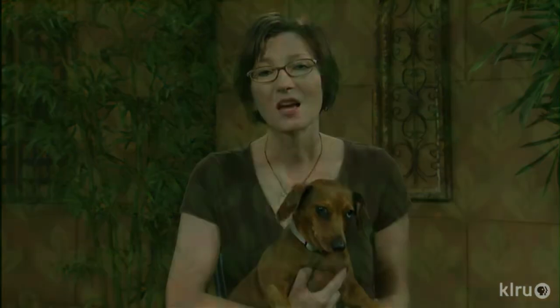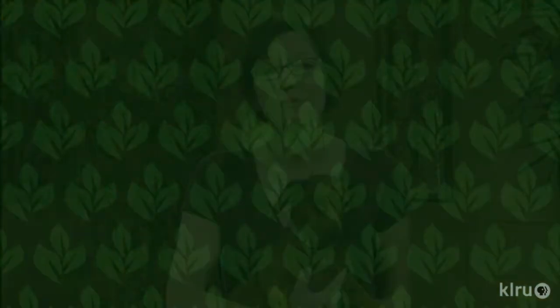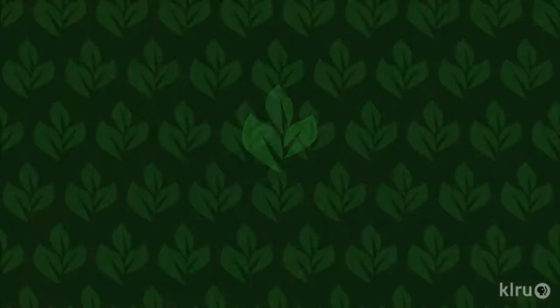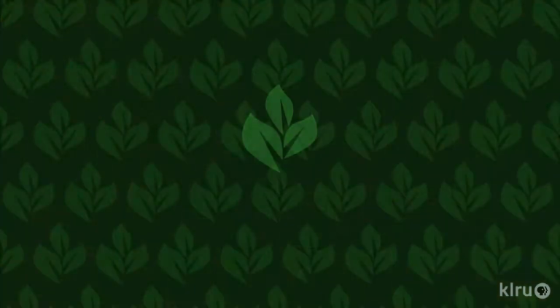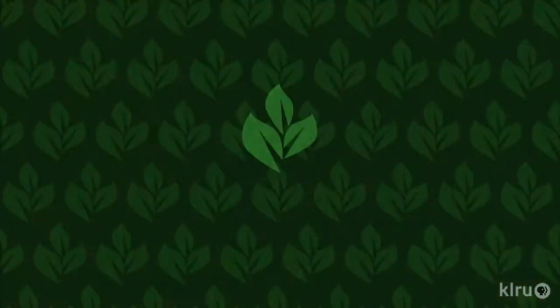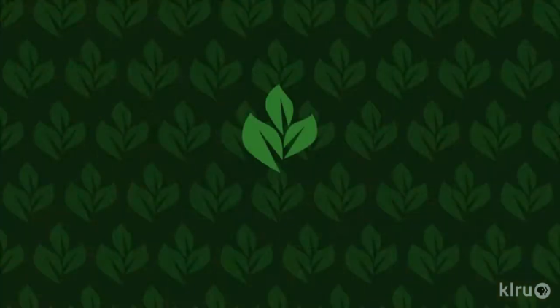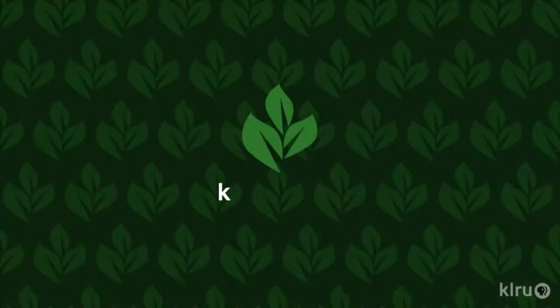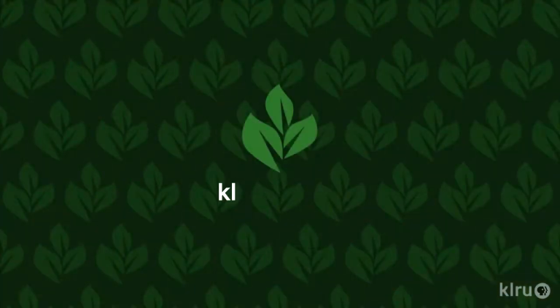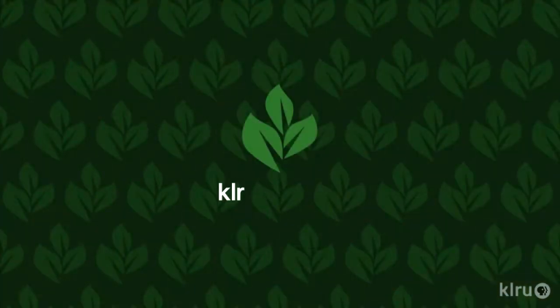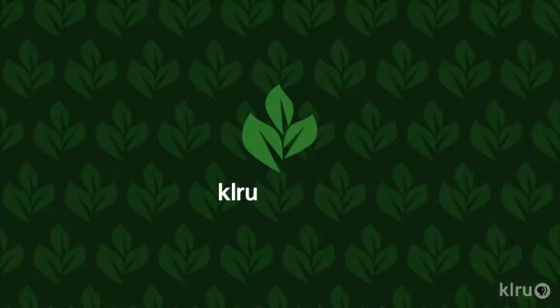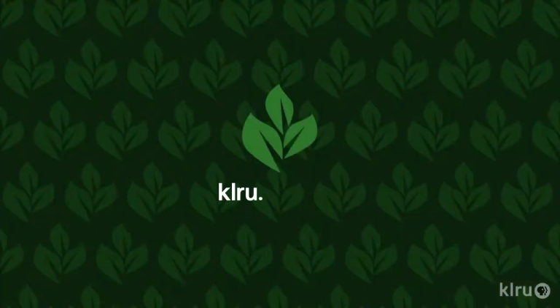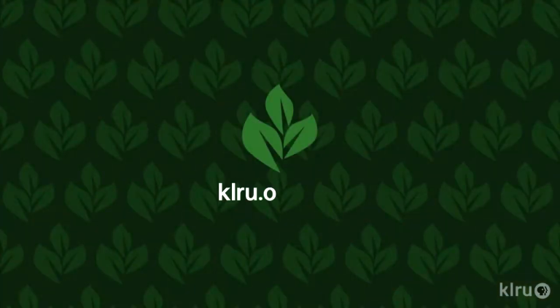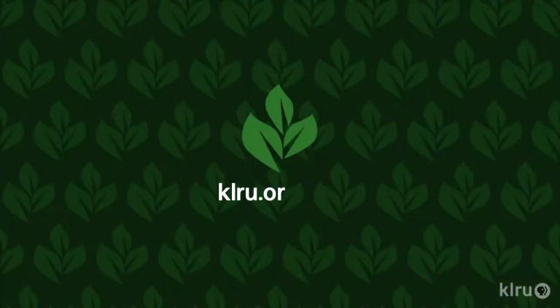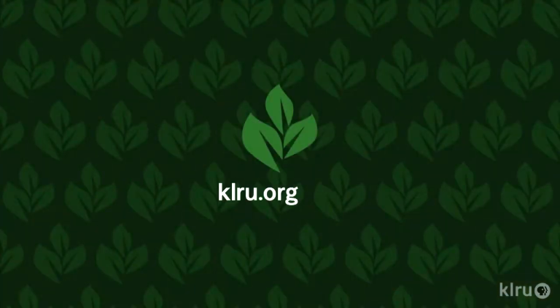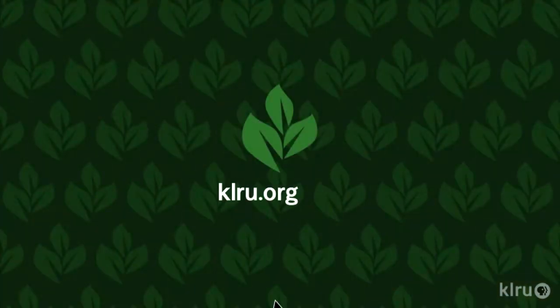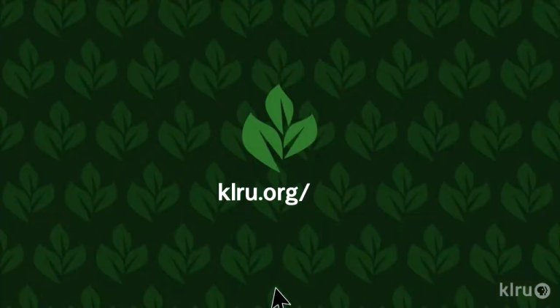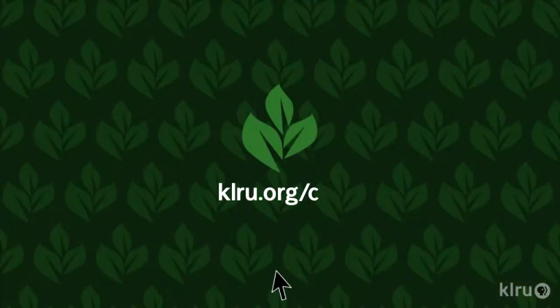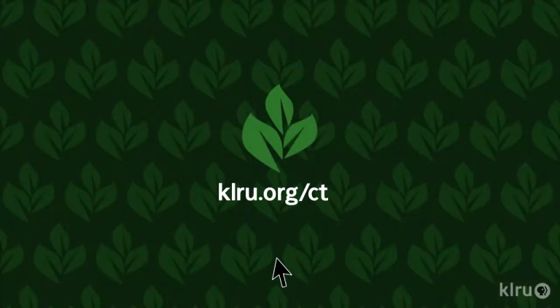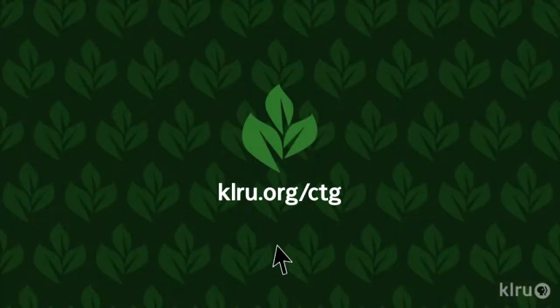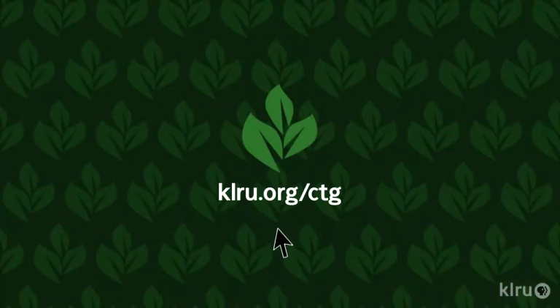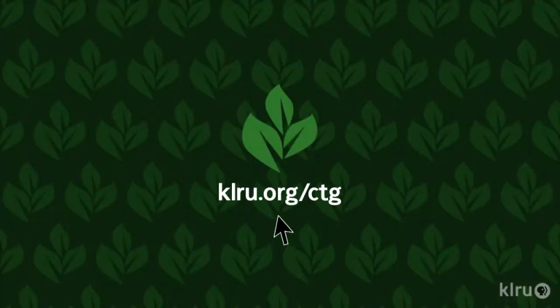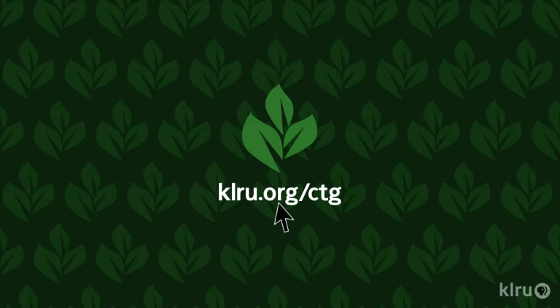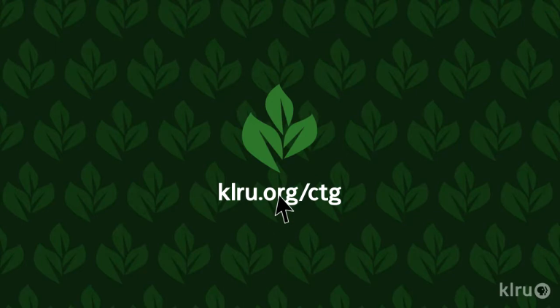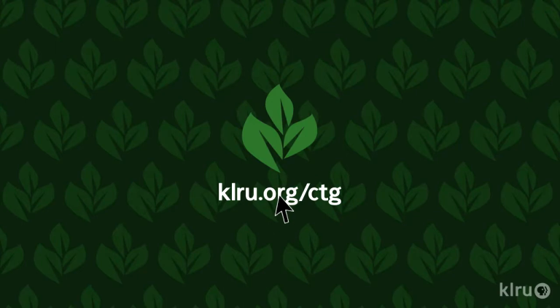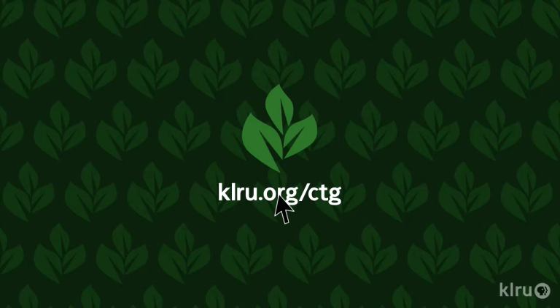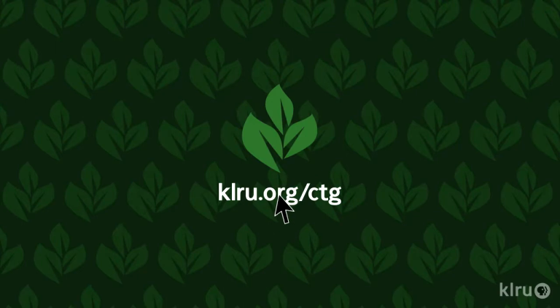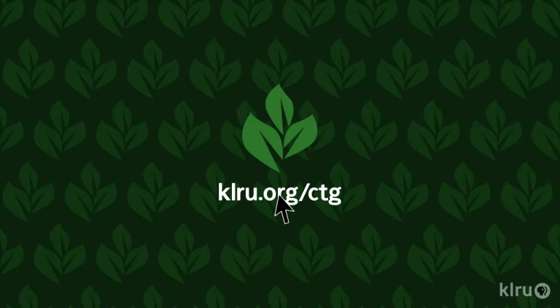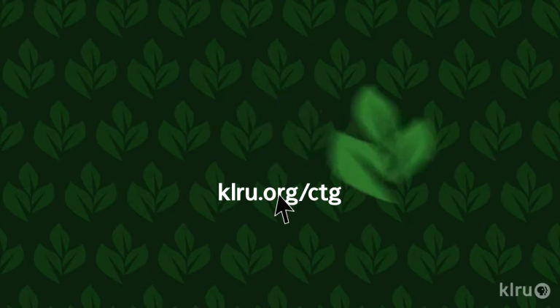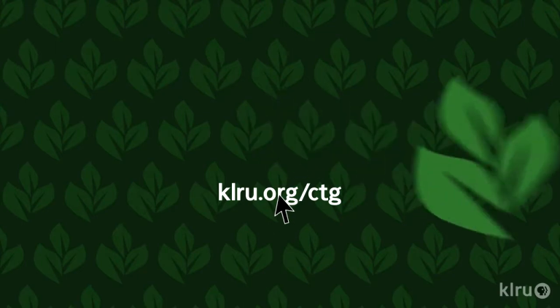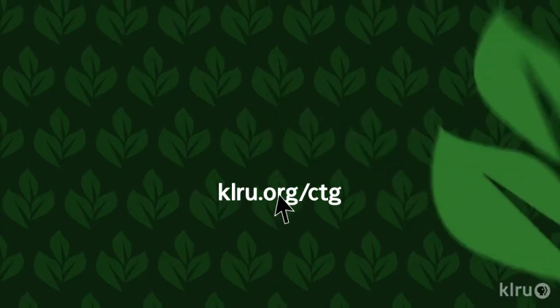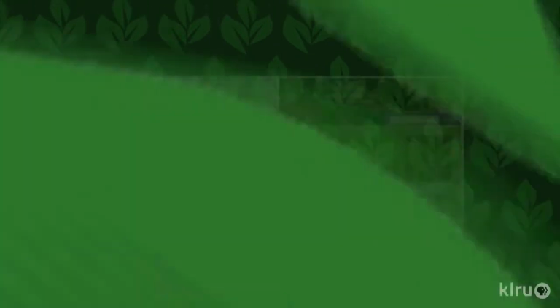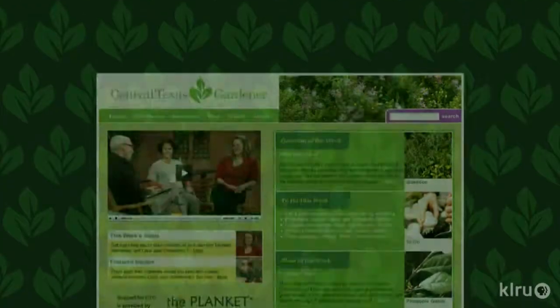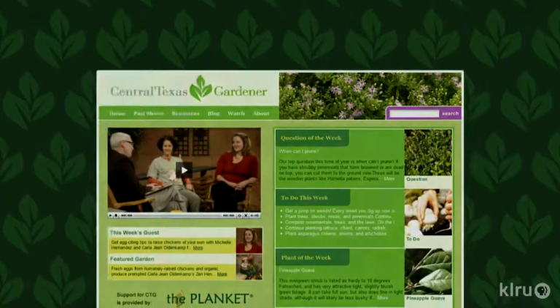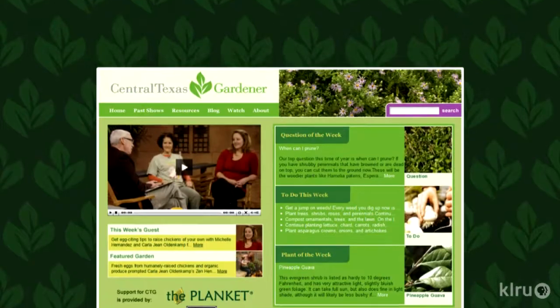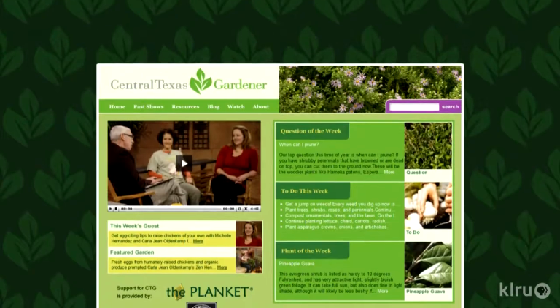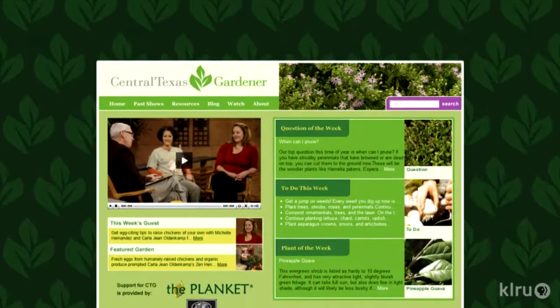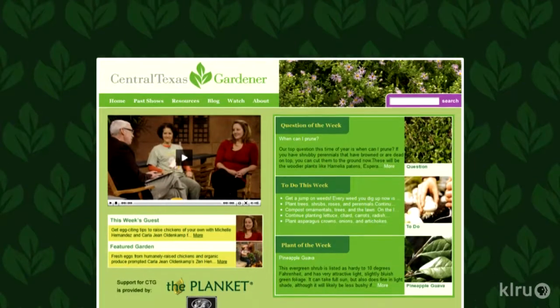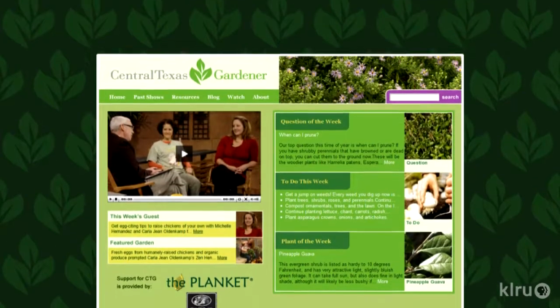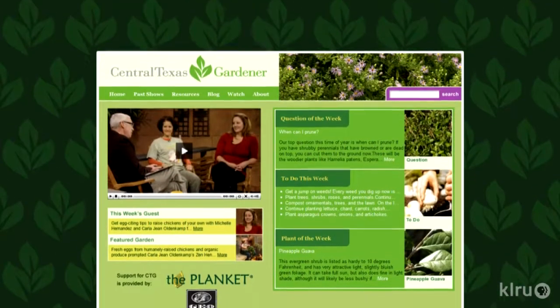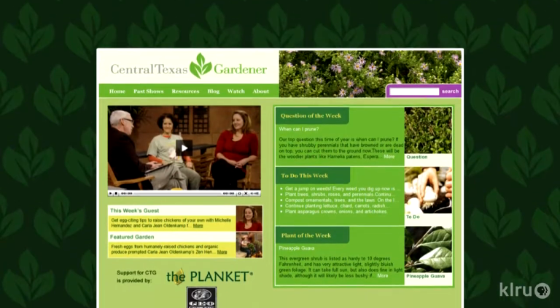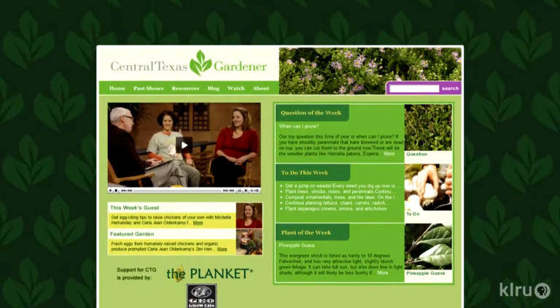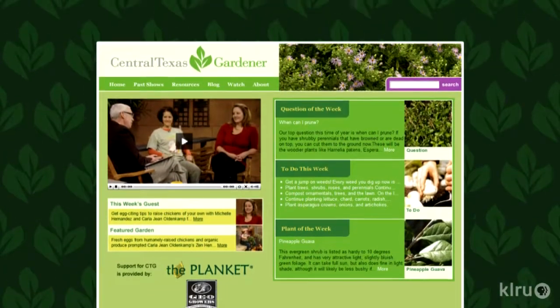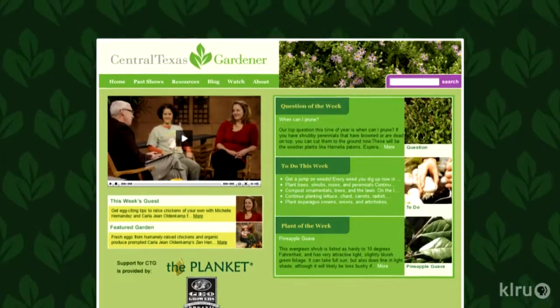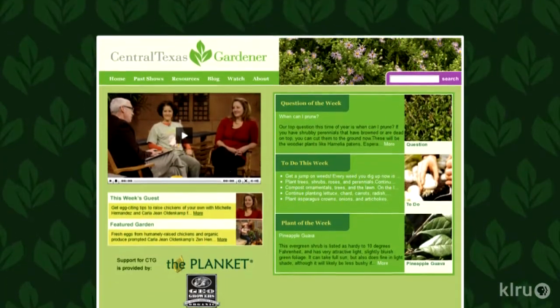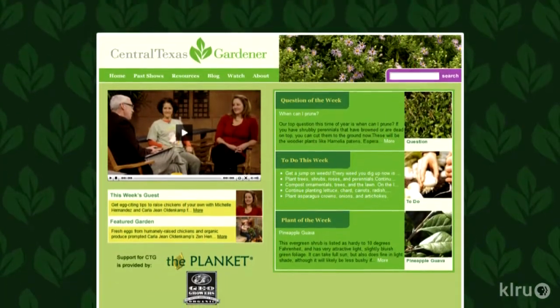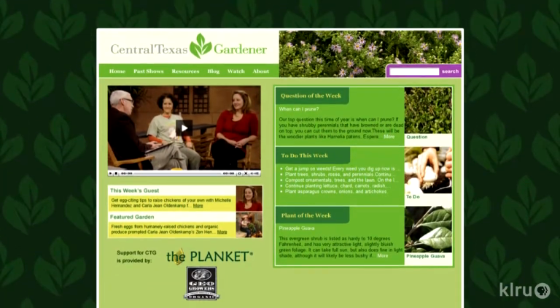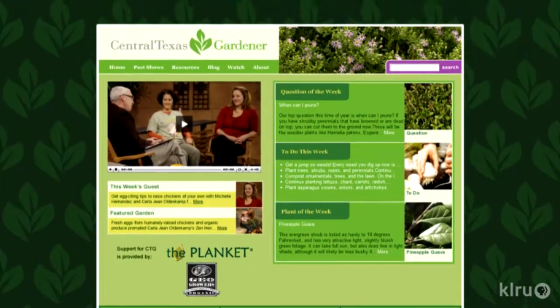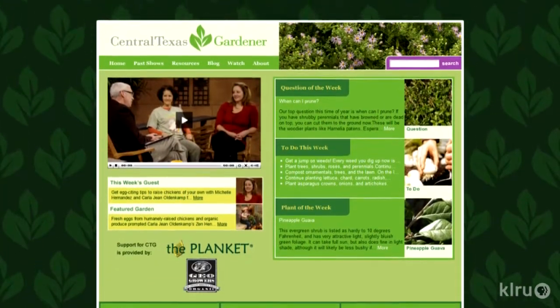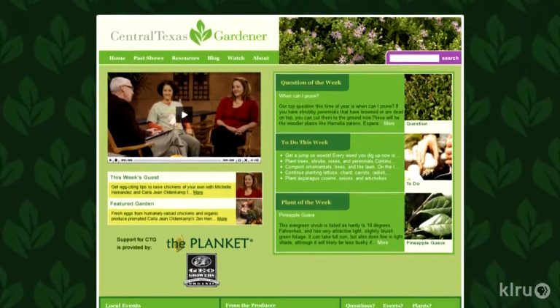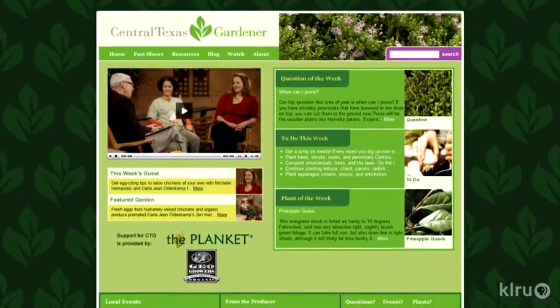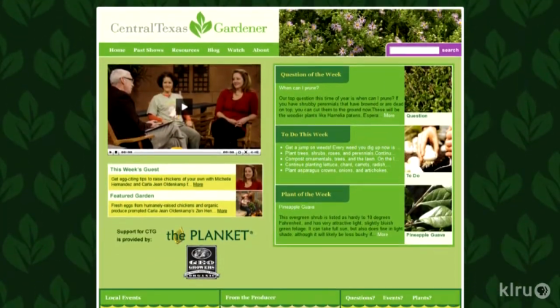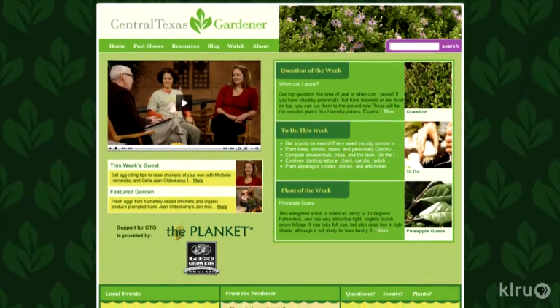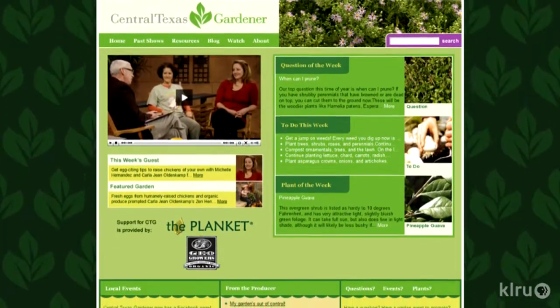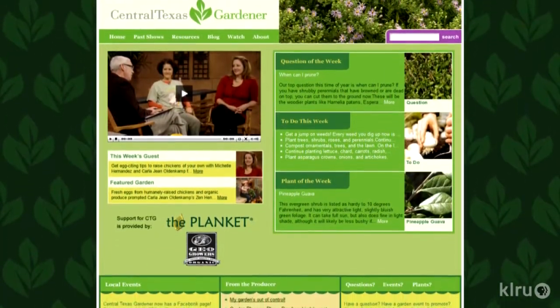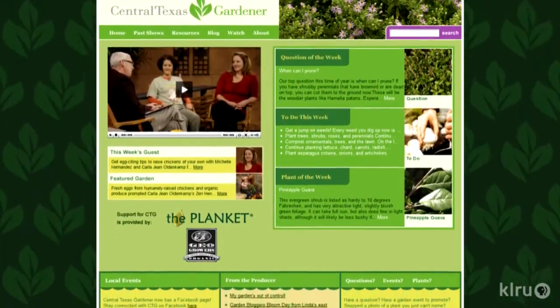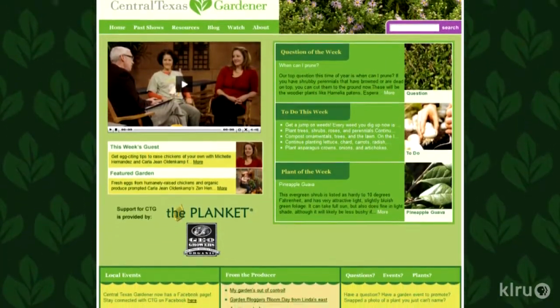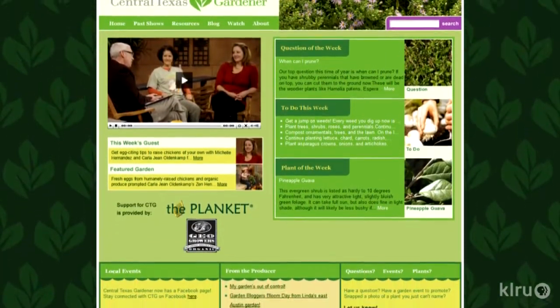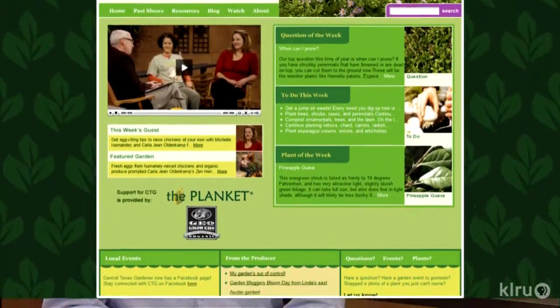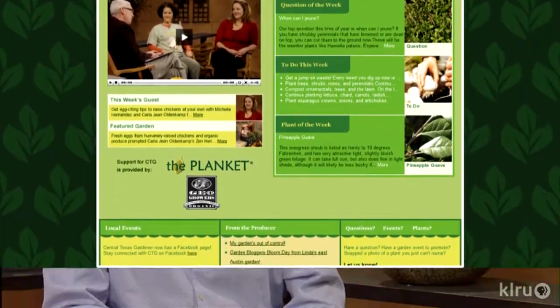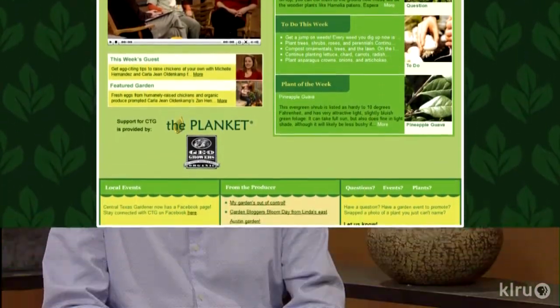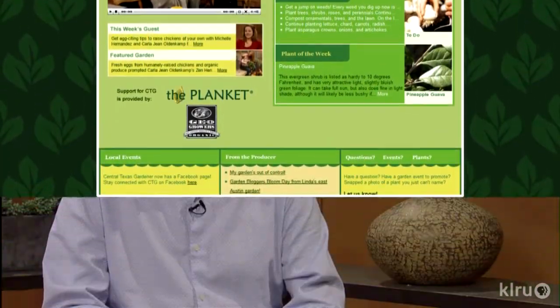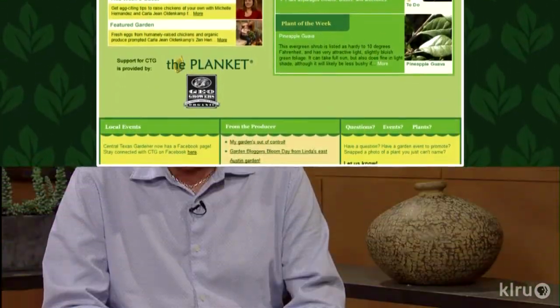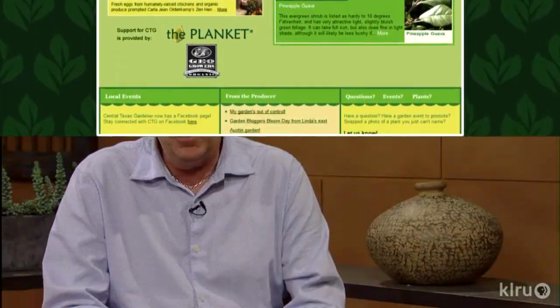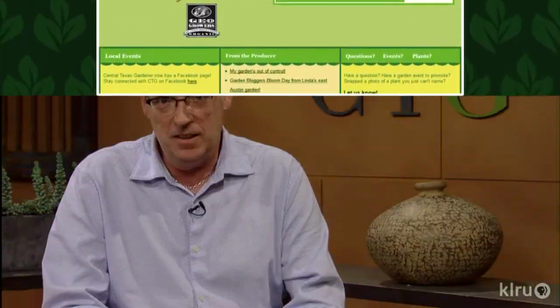We'd love to hear from you. Please visit klru.org/ctg to send us your questions or a plant of the week from your garden. Thanks, Daphne.